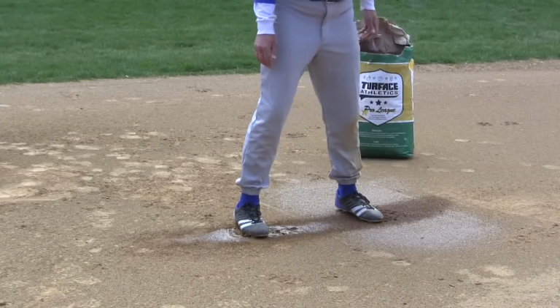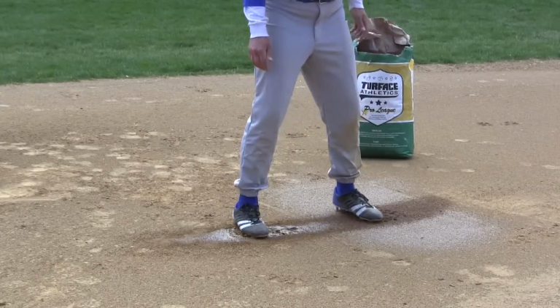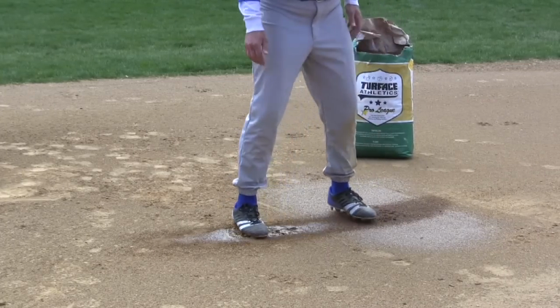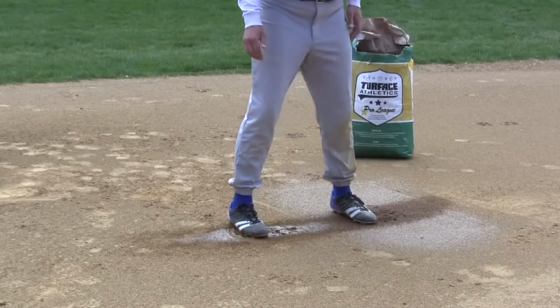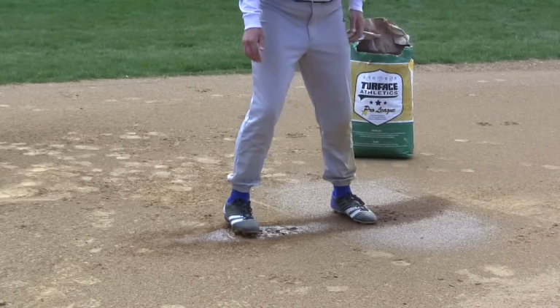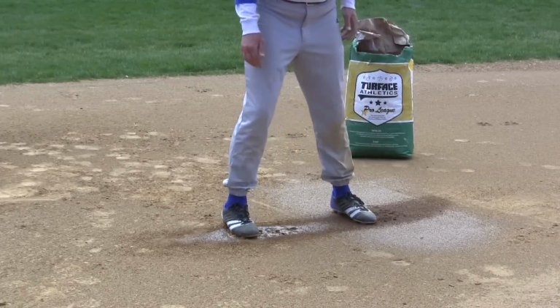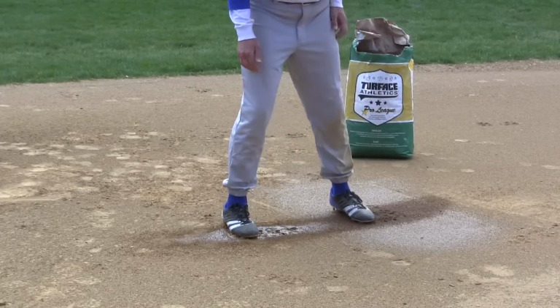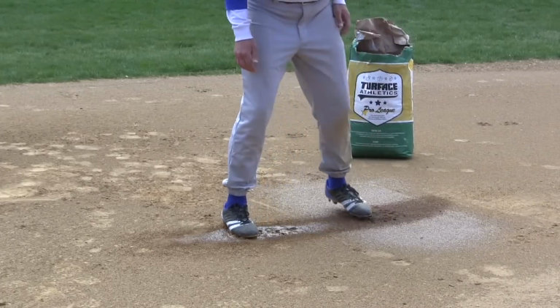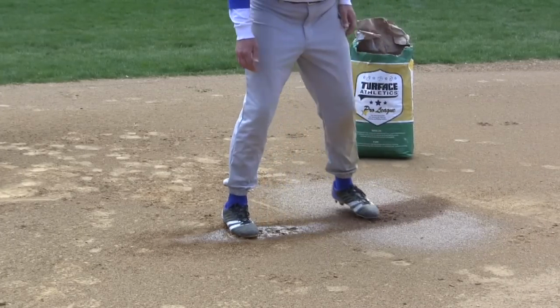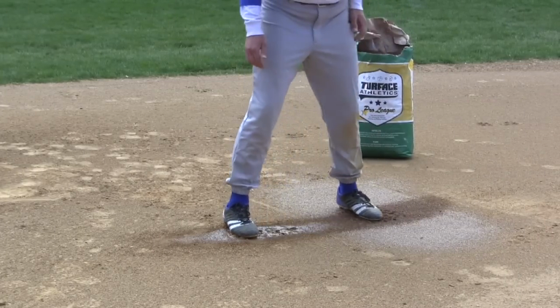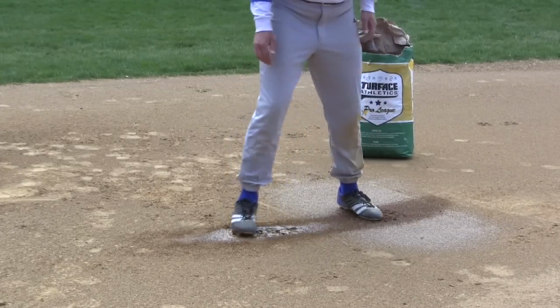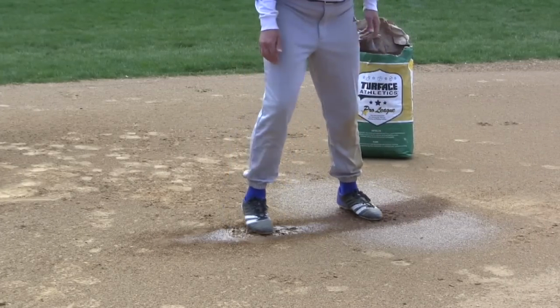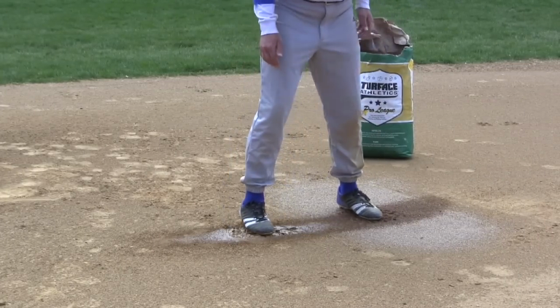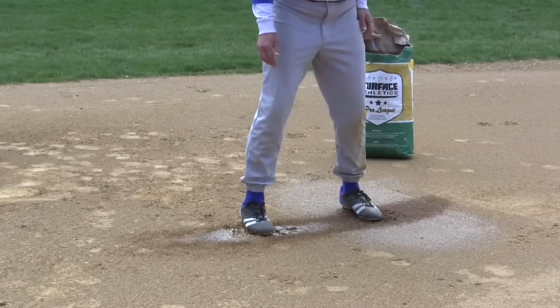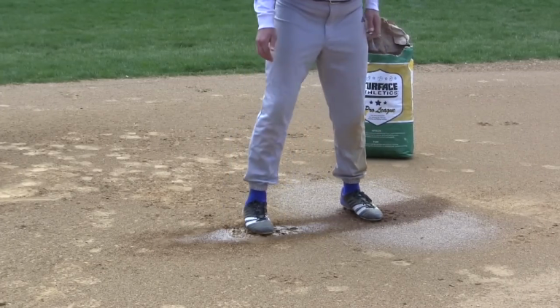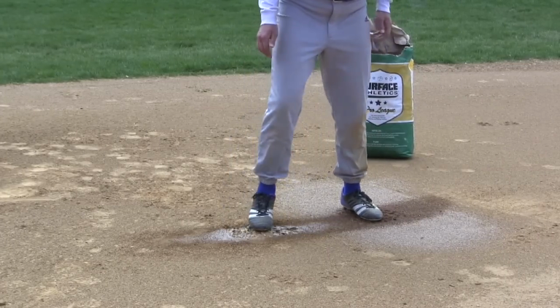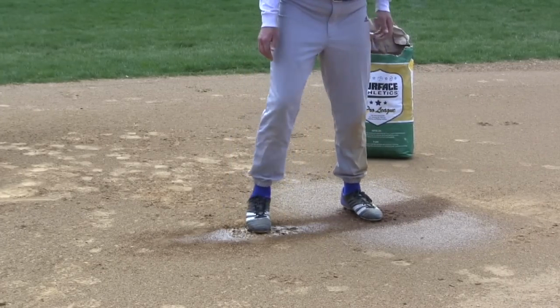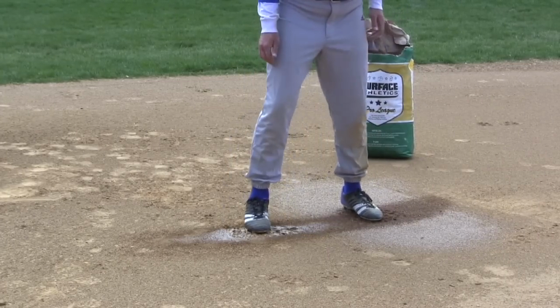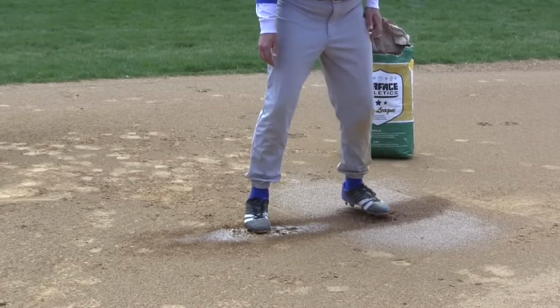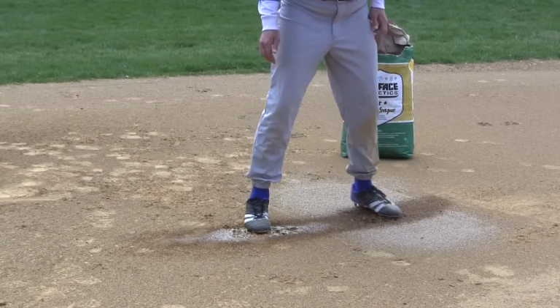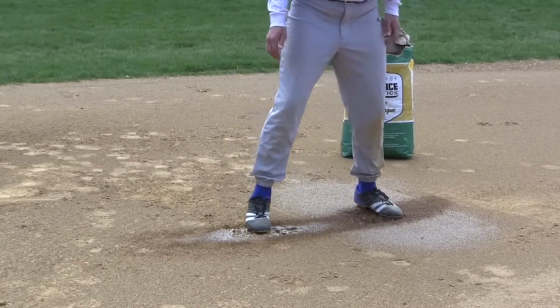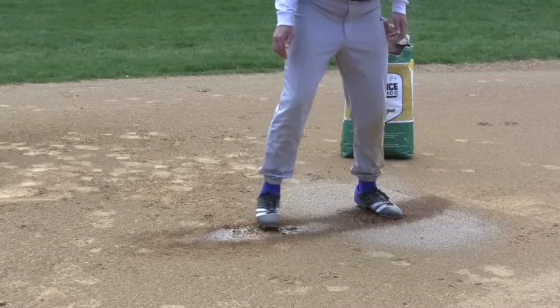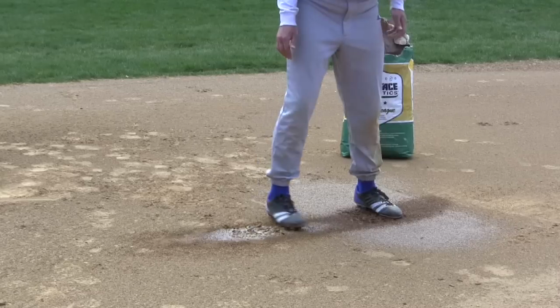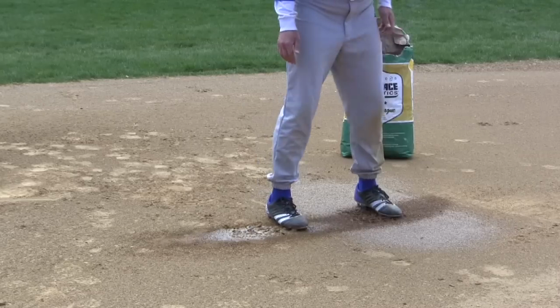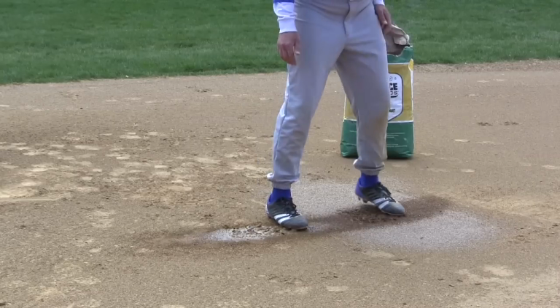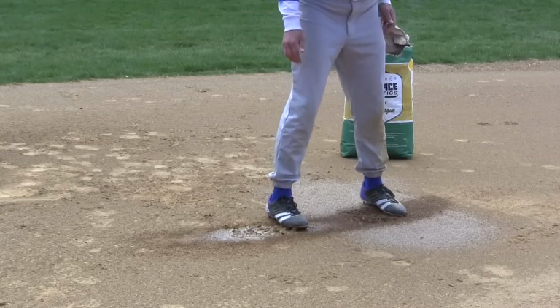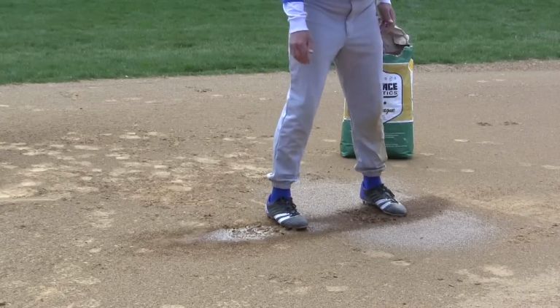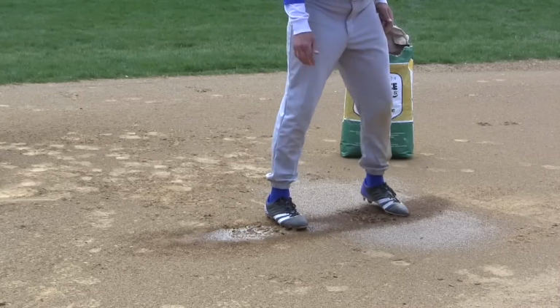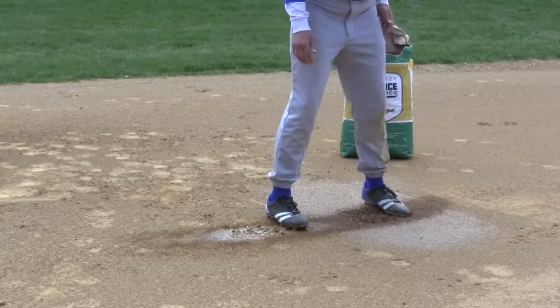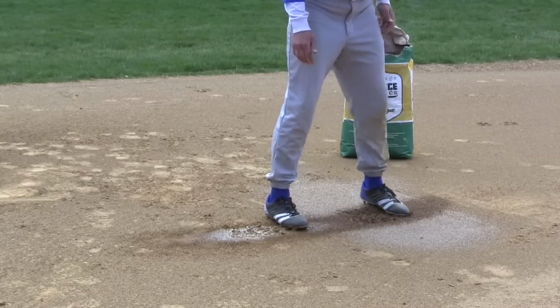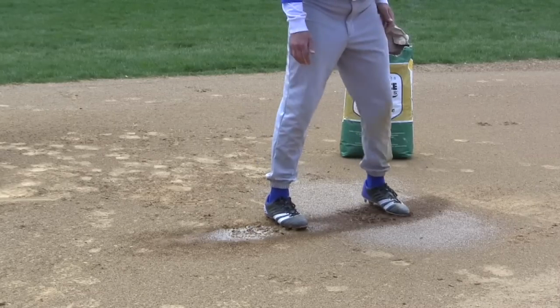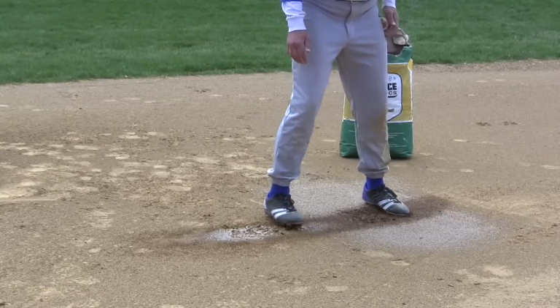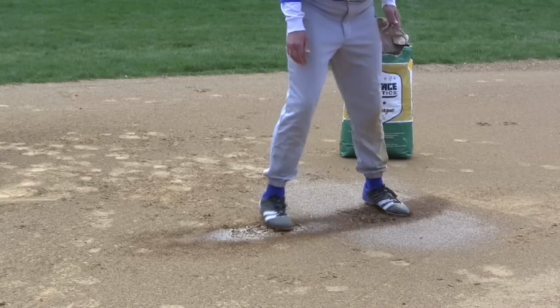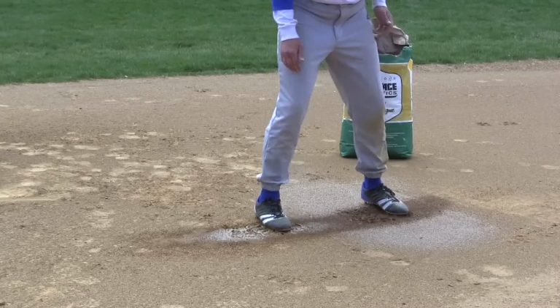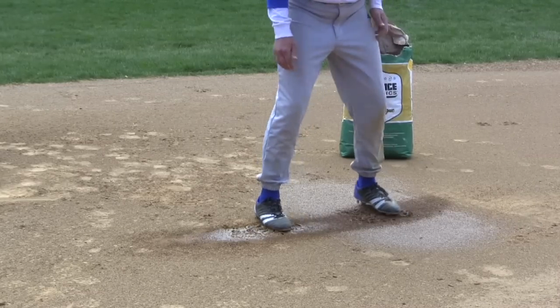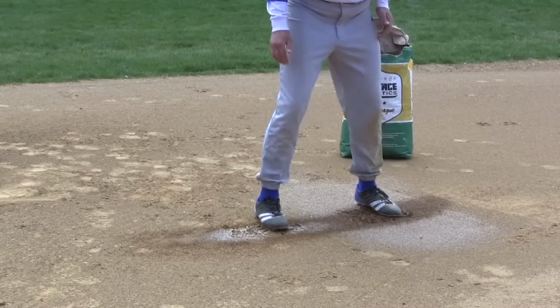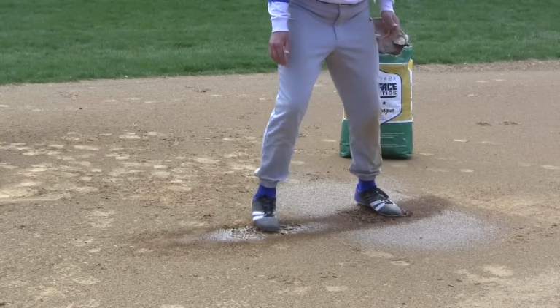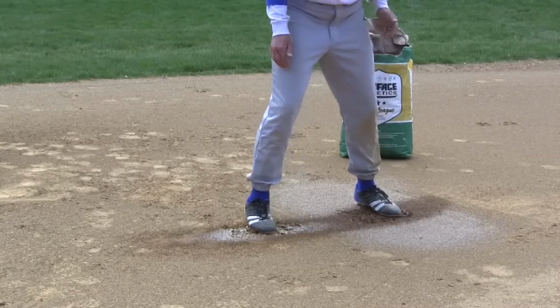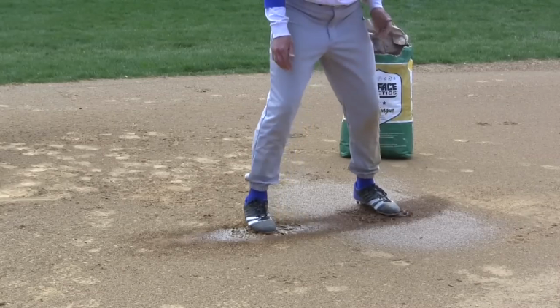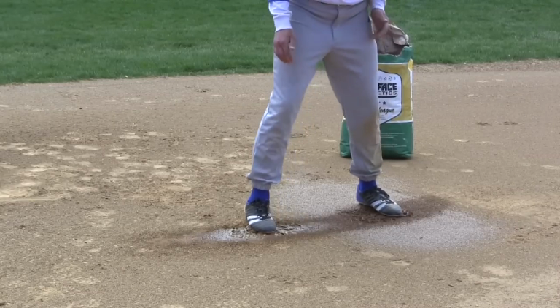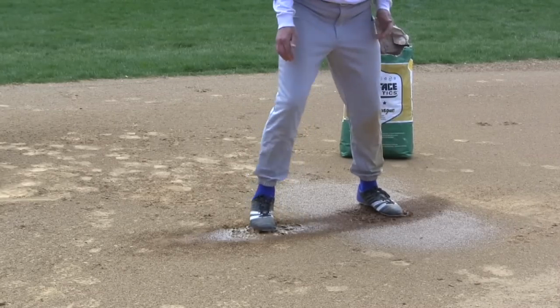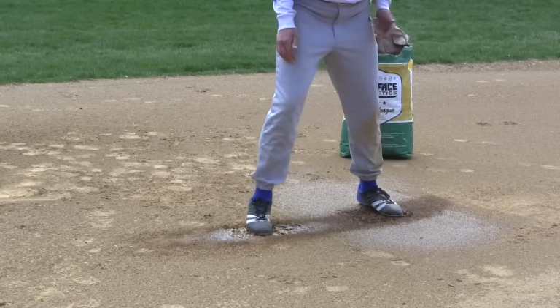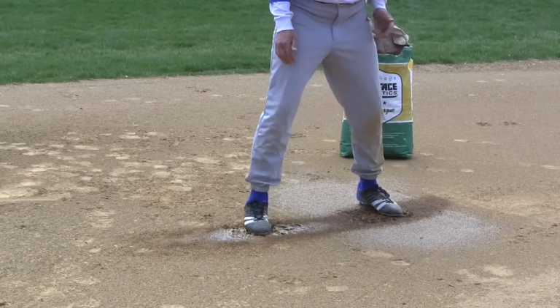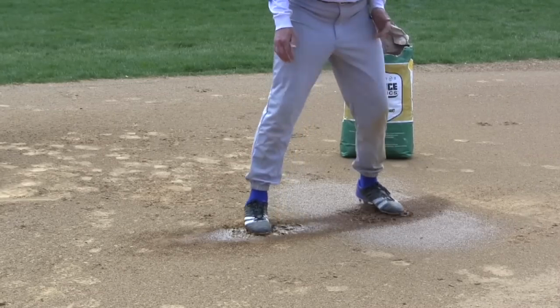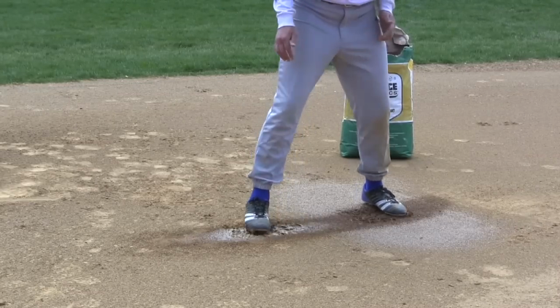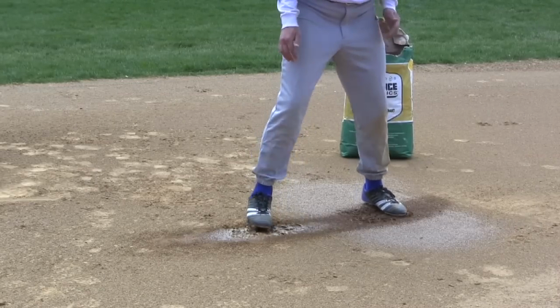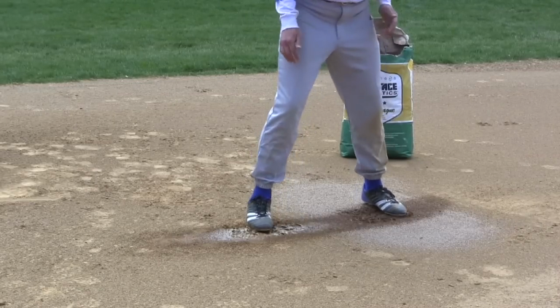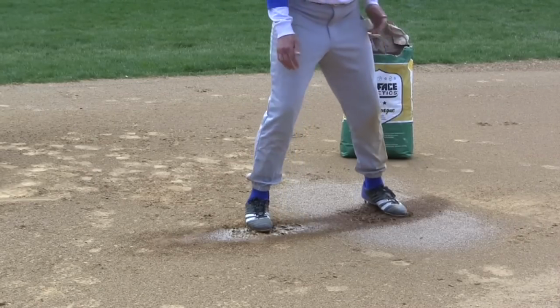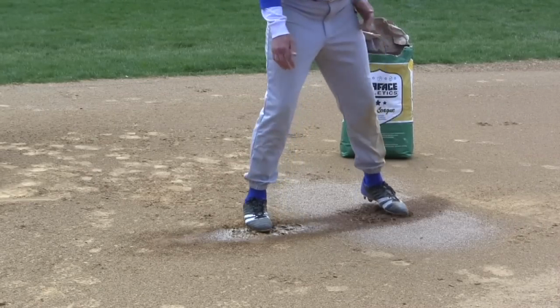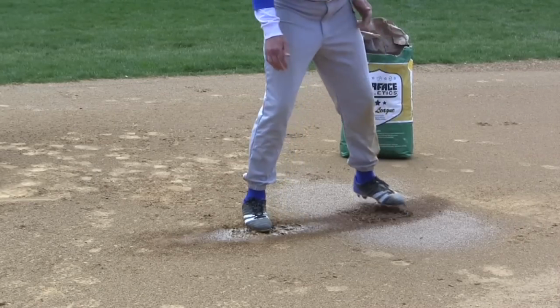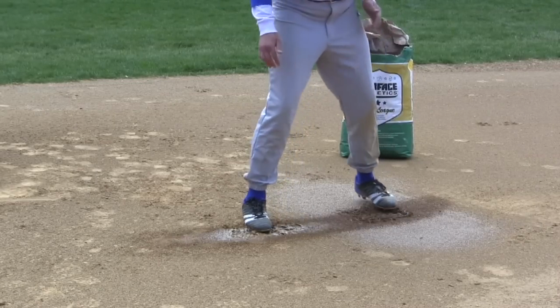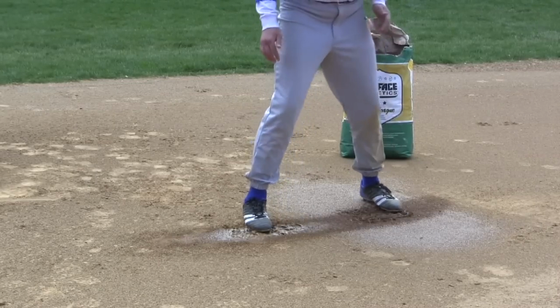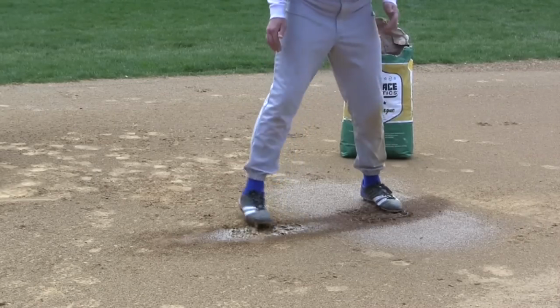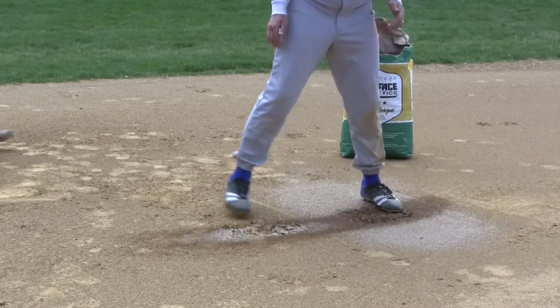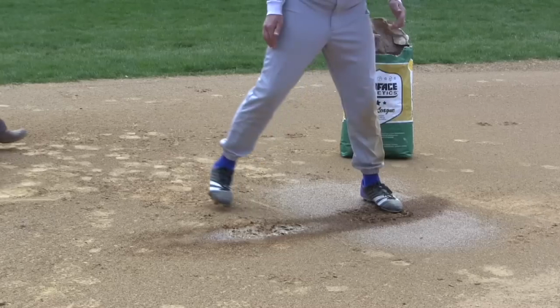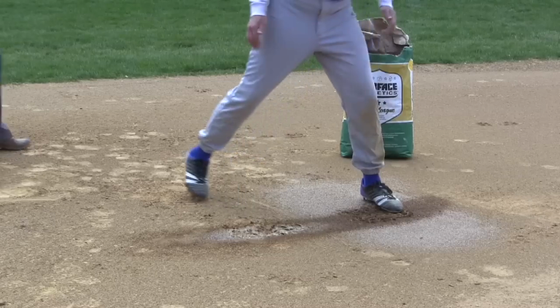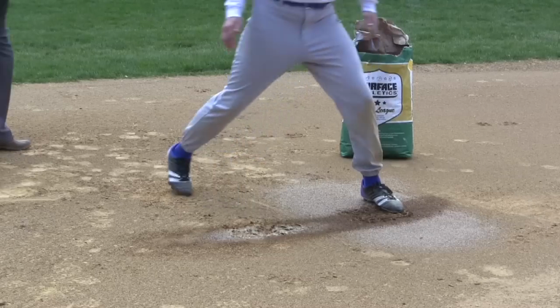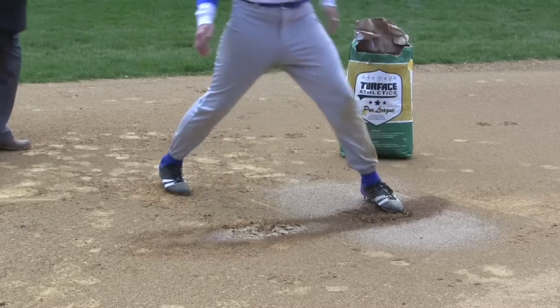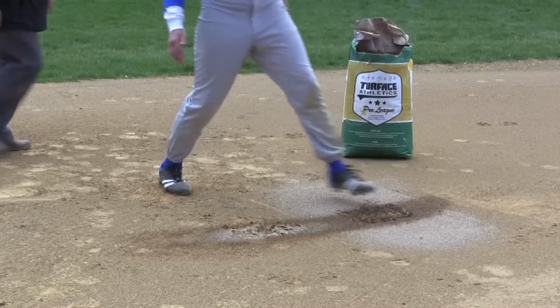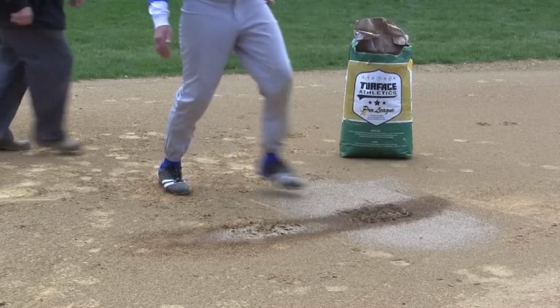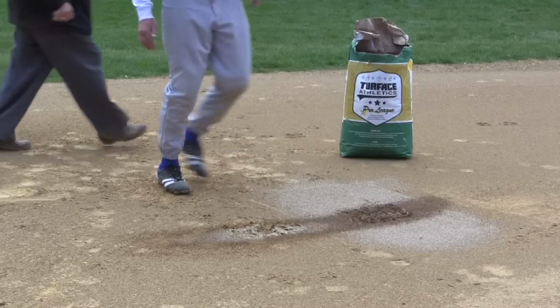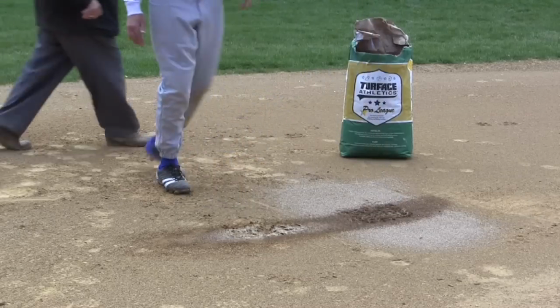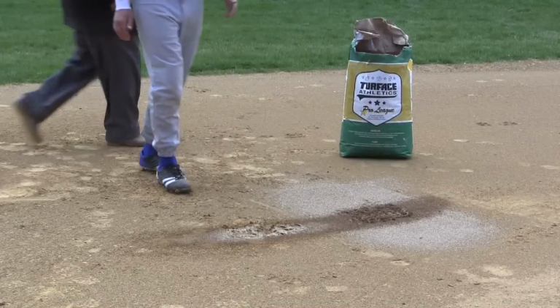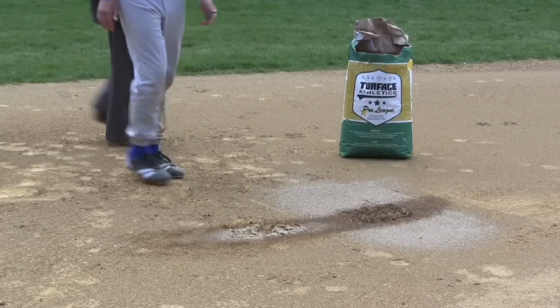In contrast, the area without Turfus has become sloppy, unsafe, and will result in a delay or rainout.